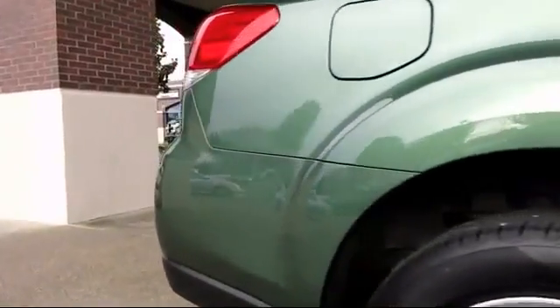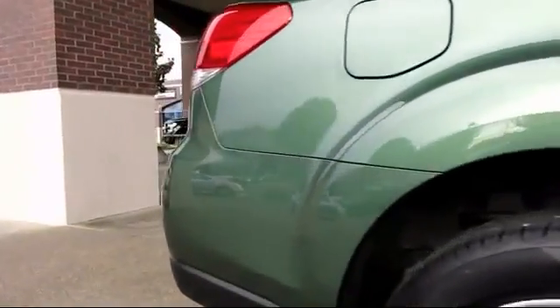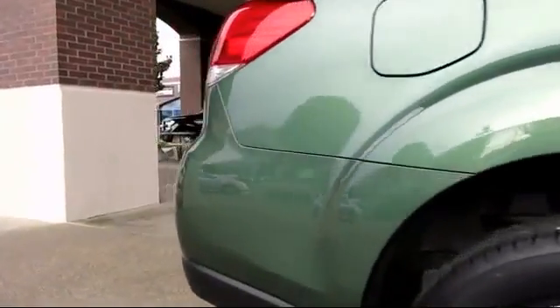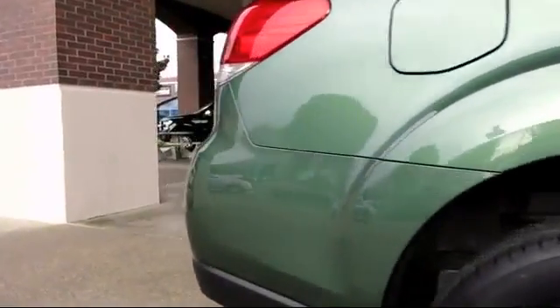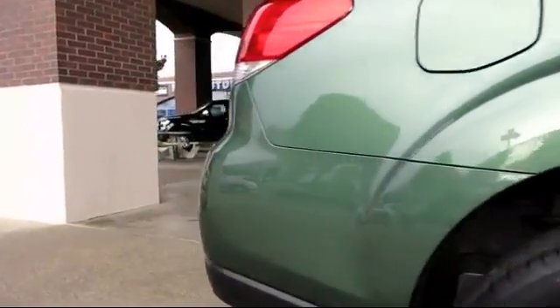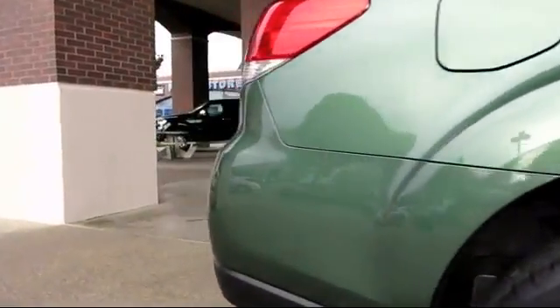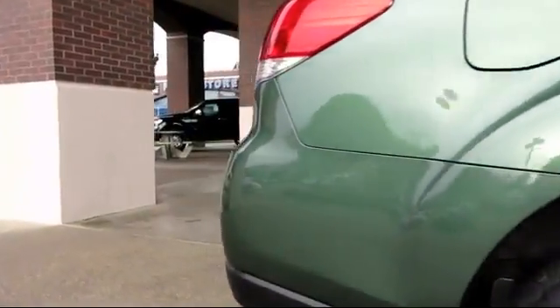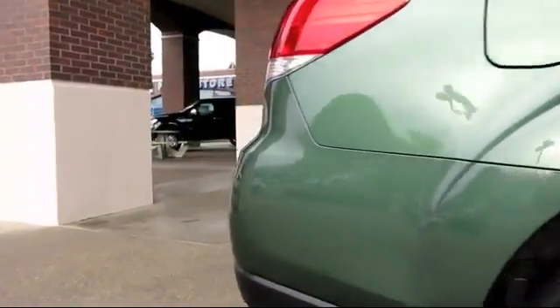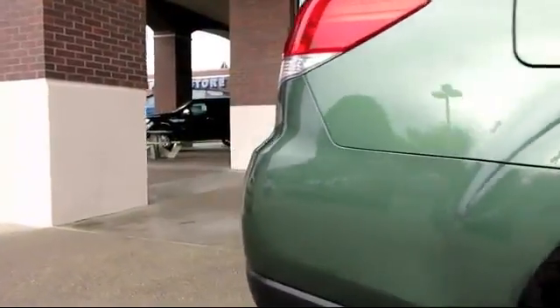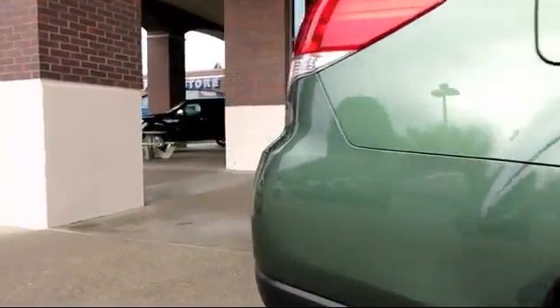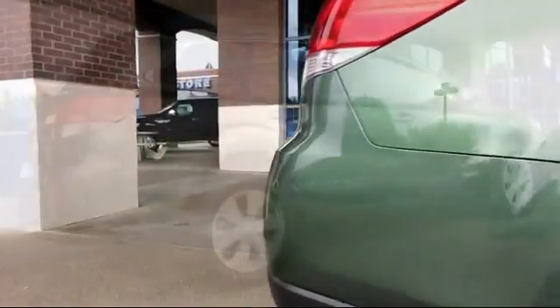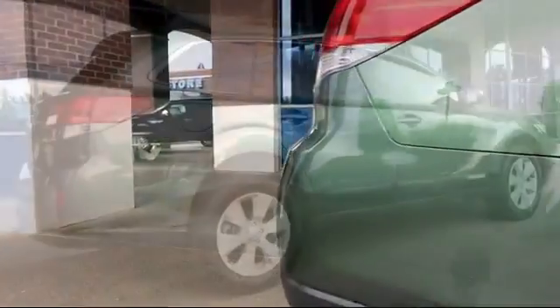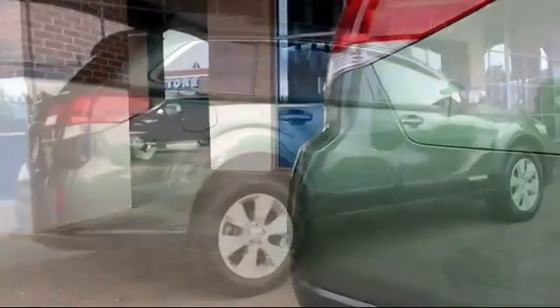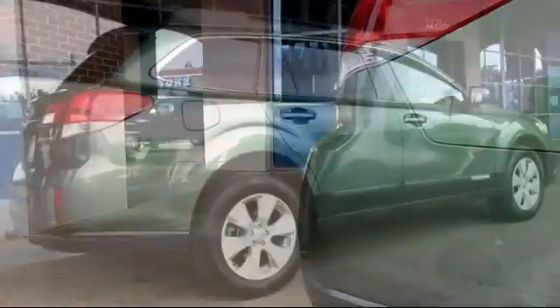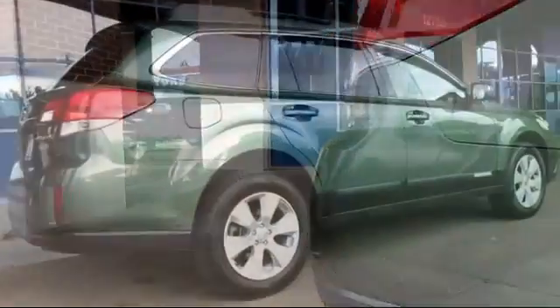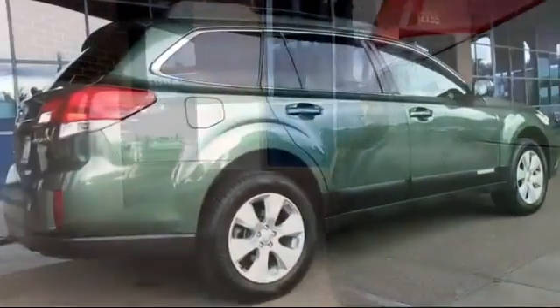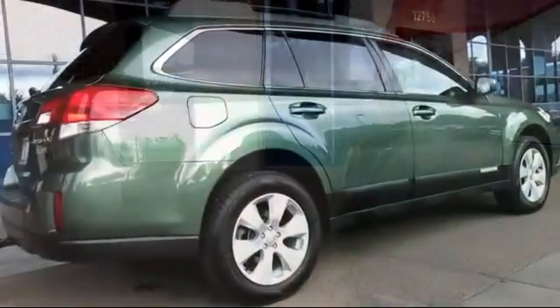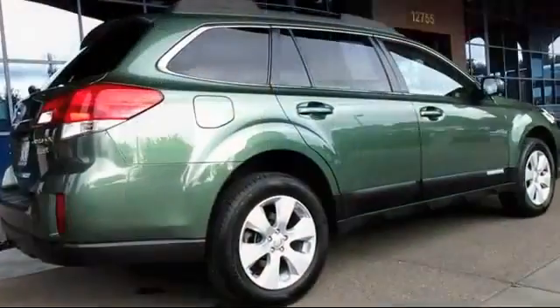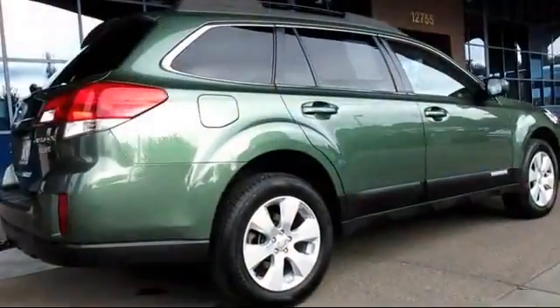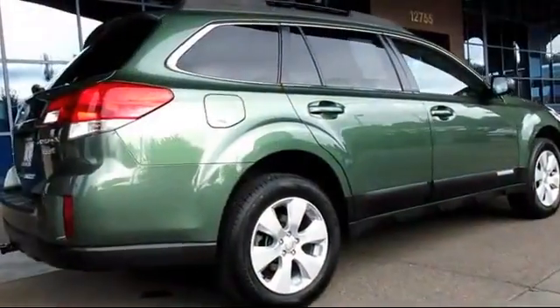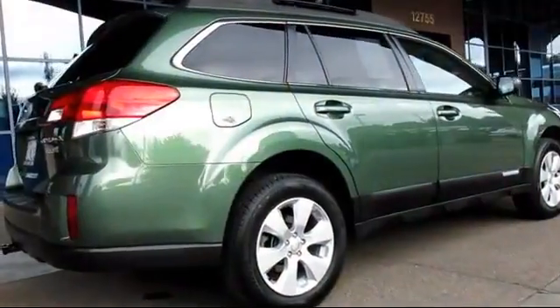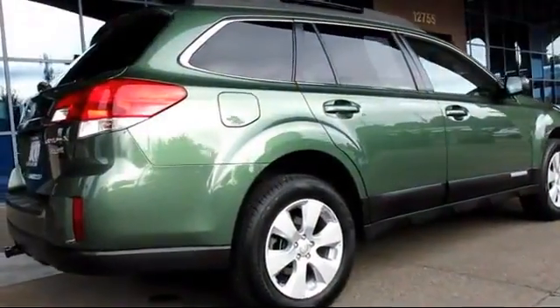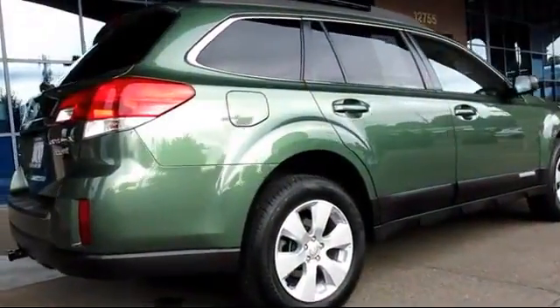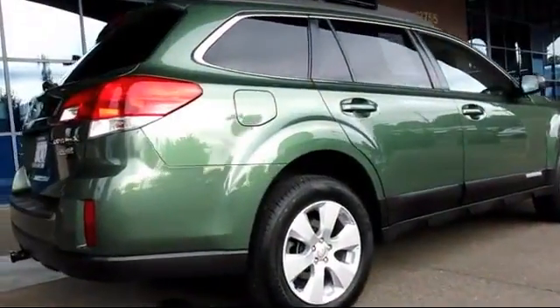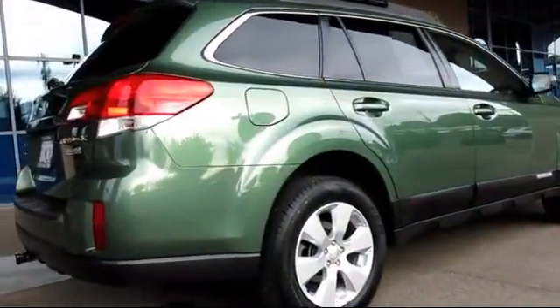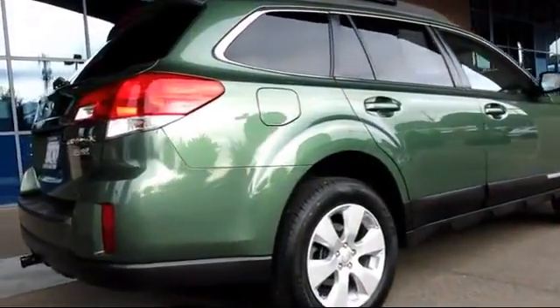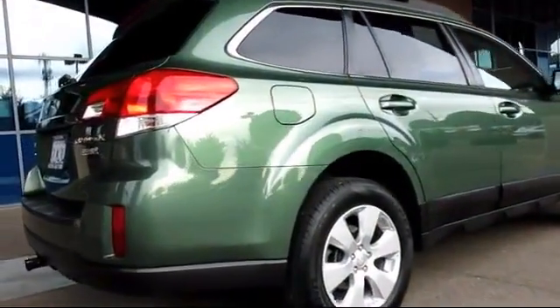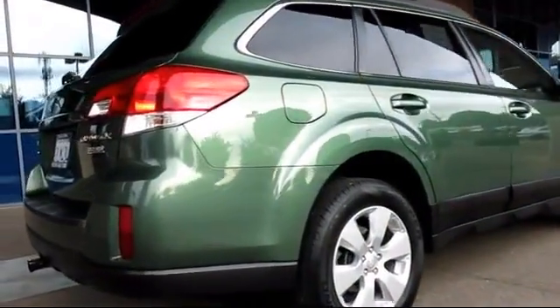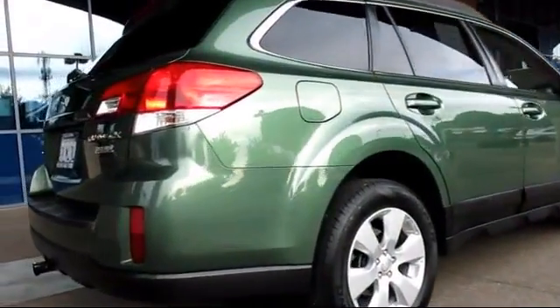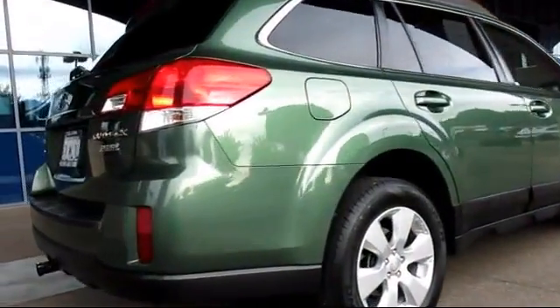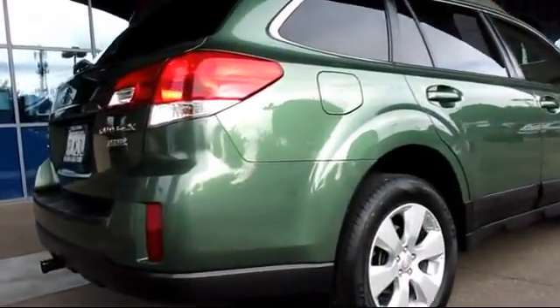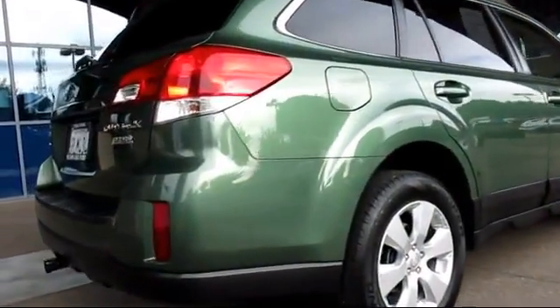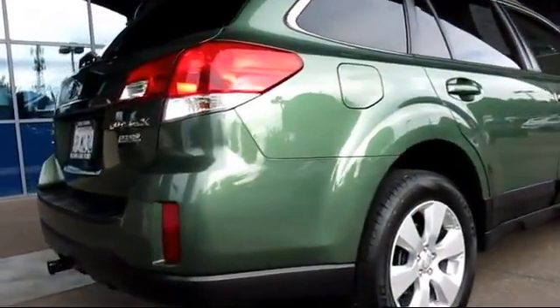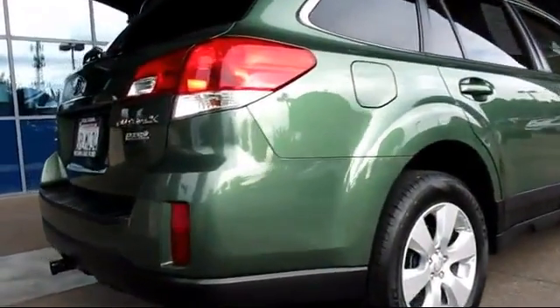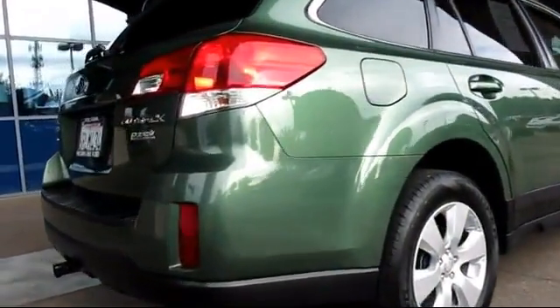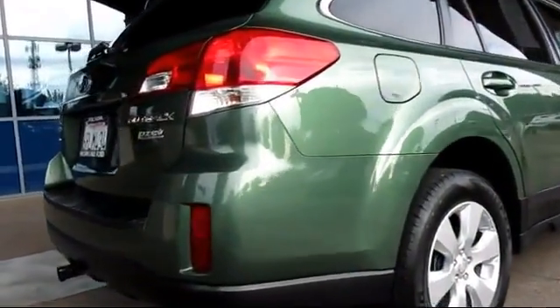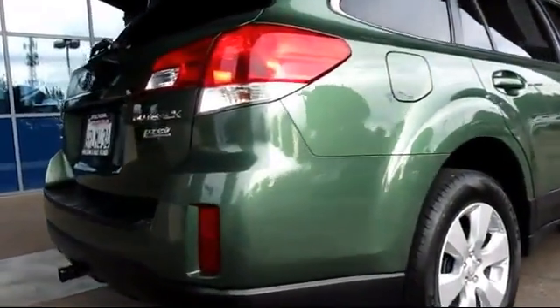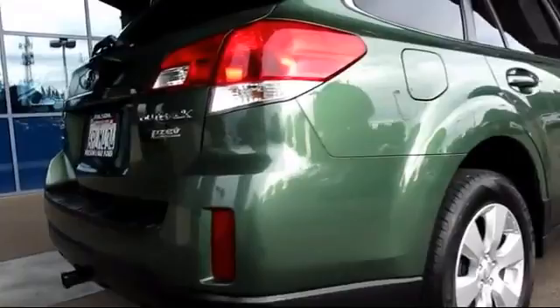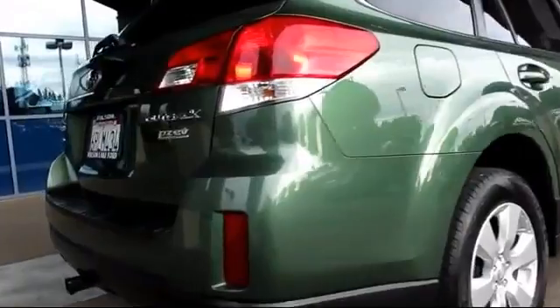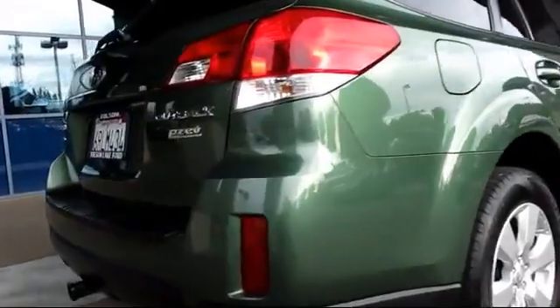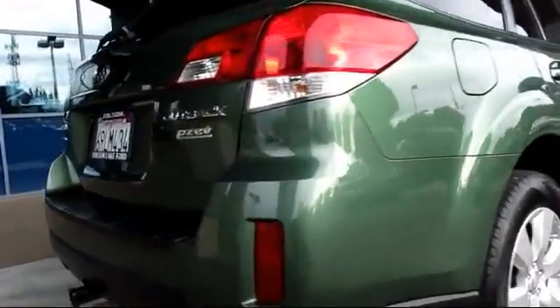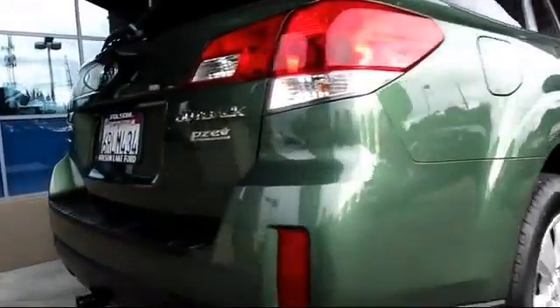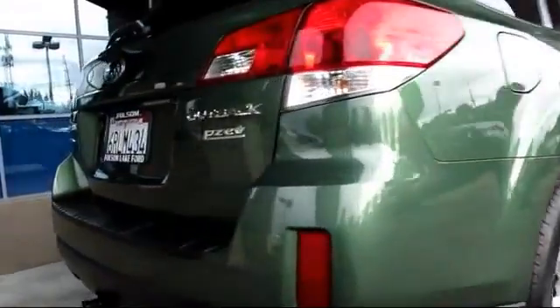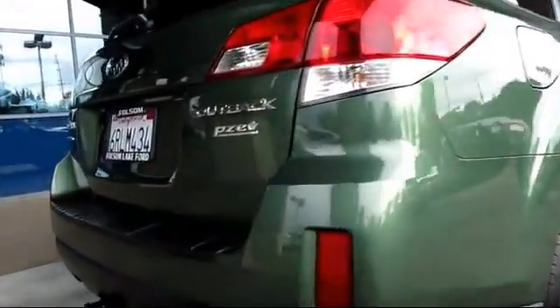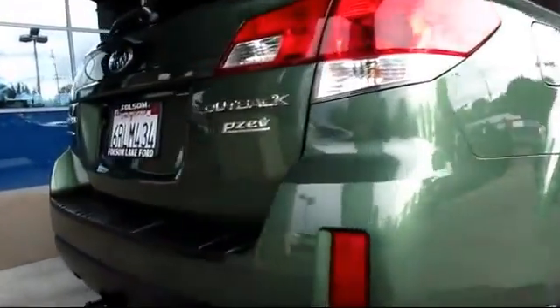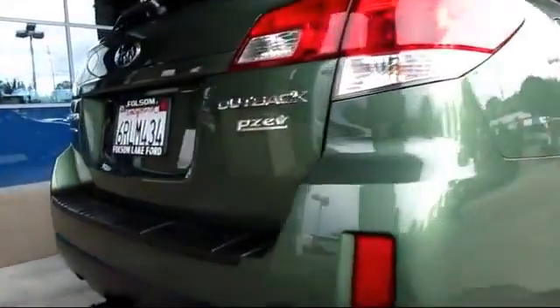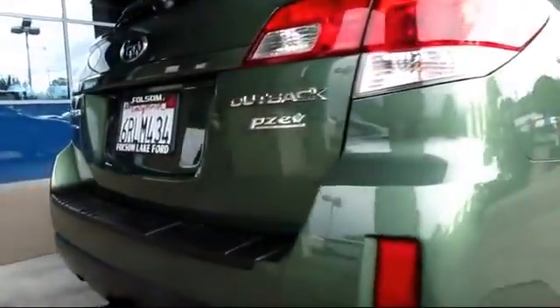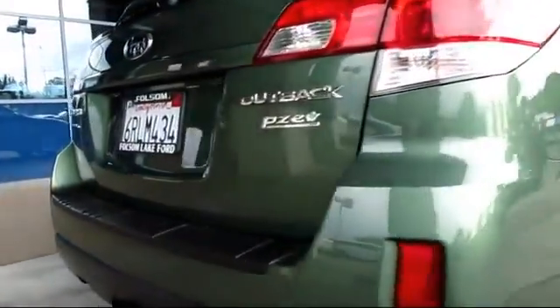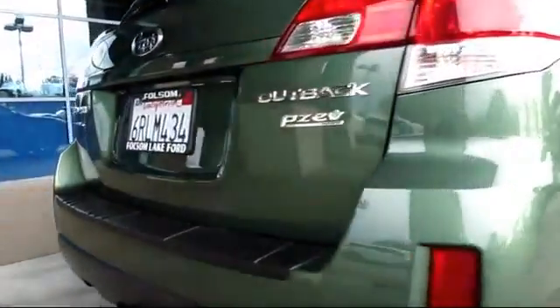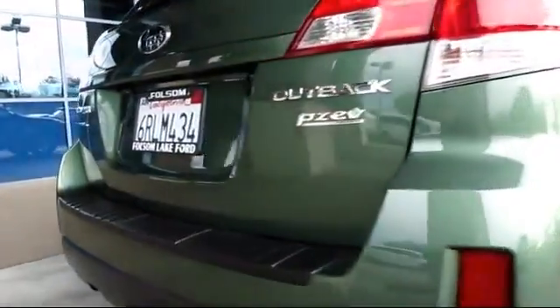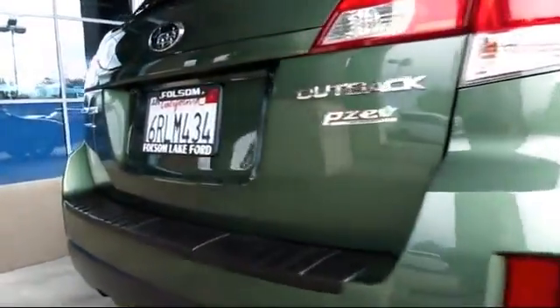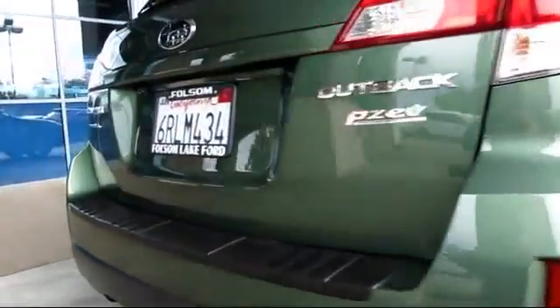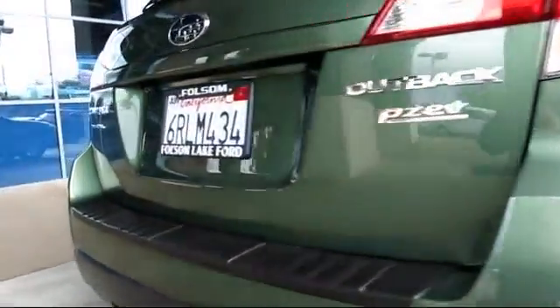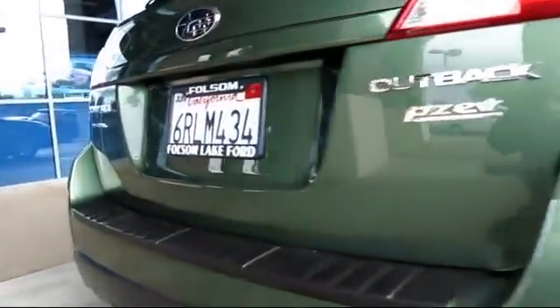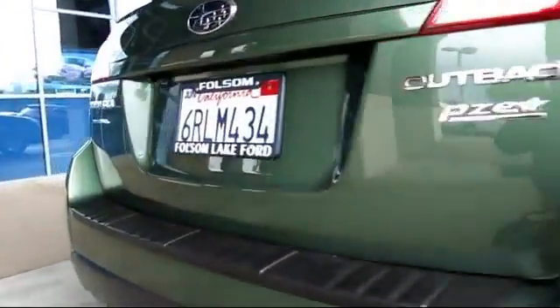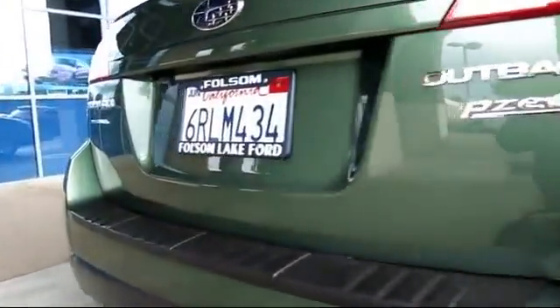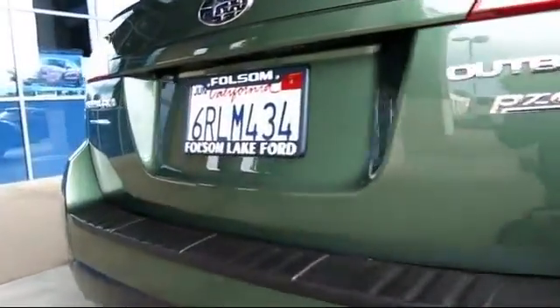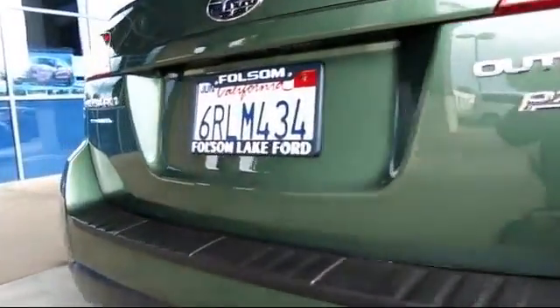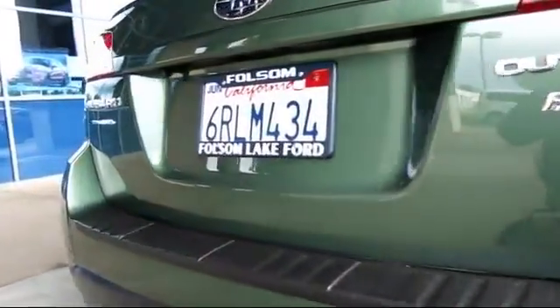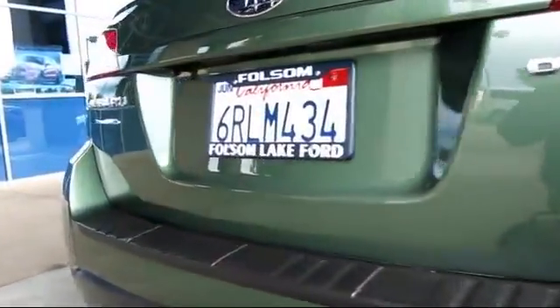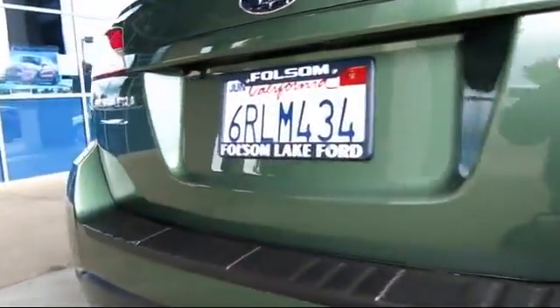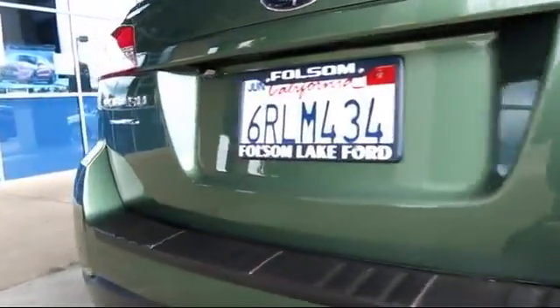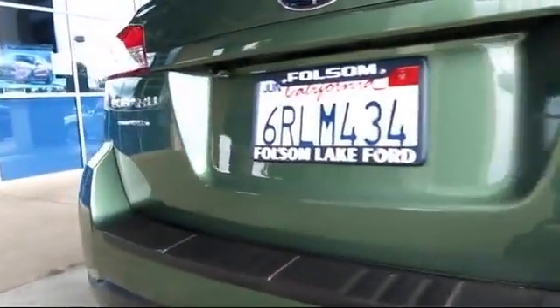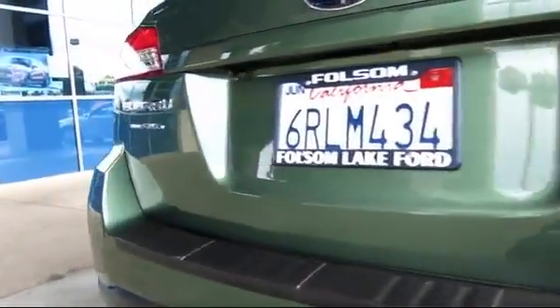Alloy wheels, heated front seats, CD changer, and has less than 65,000 miles on the odometer.